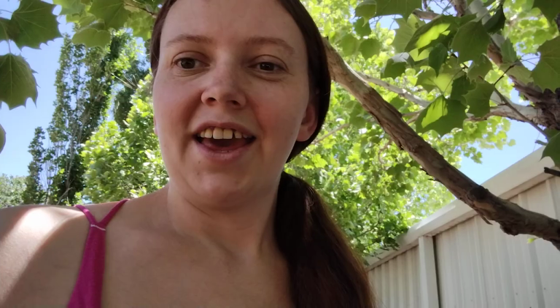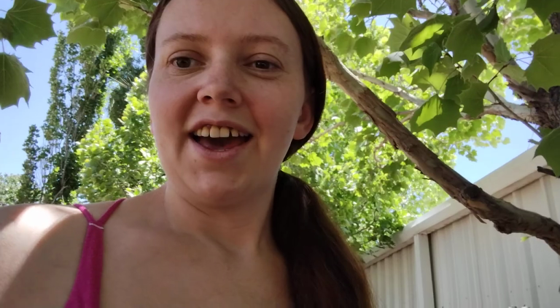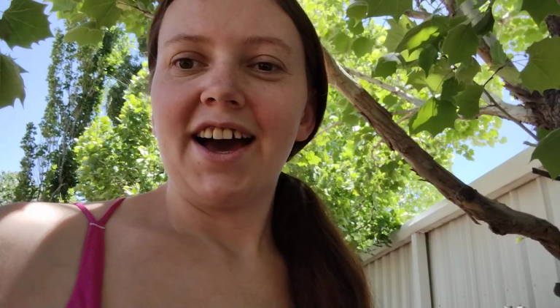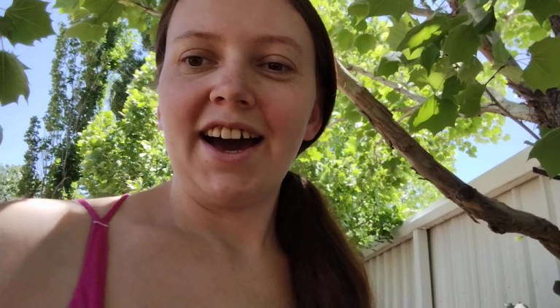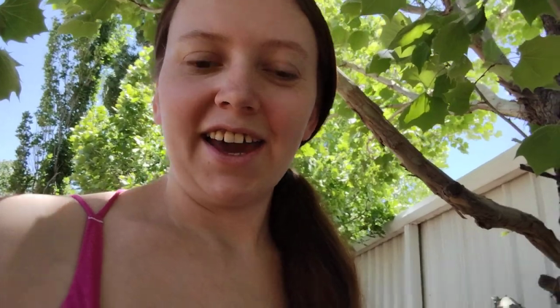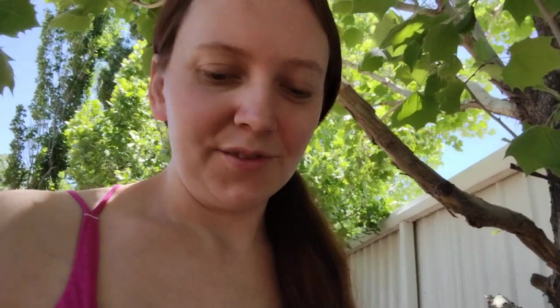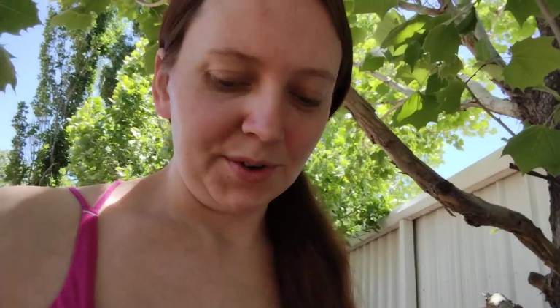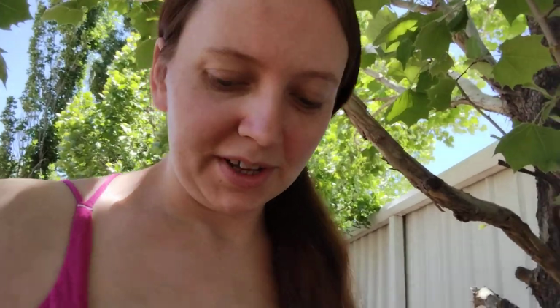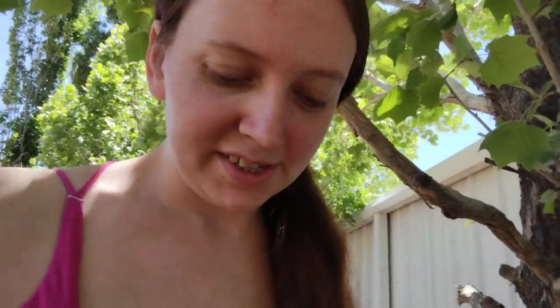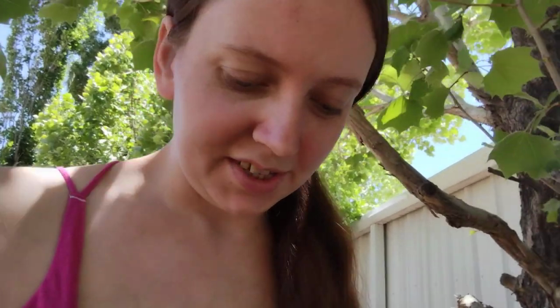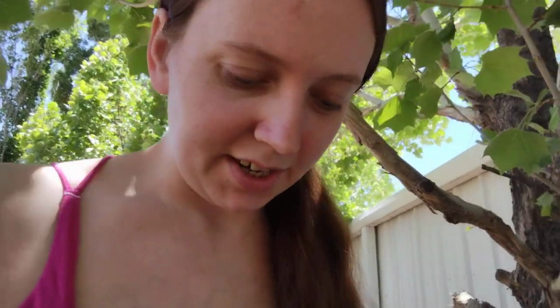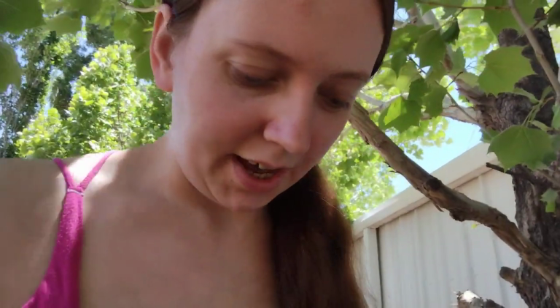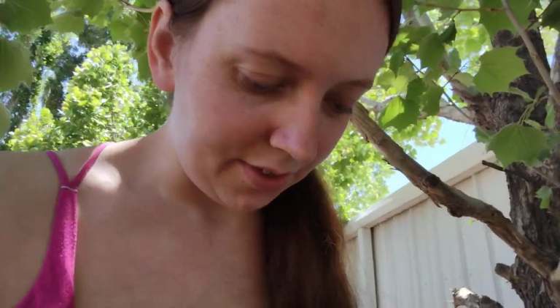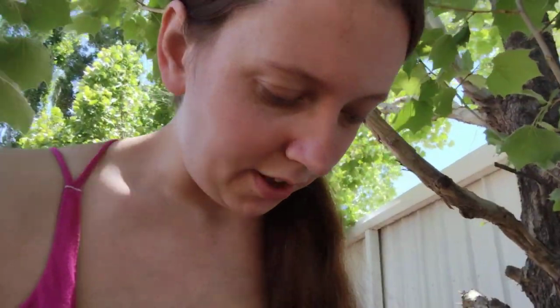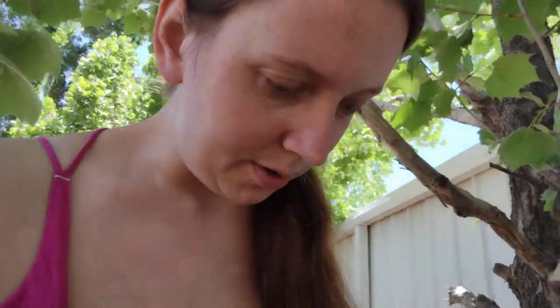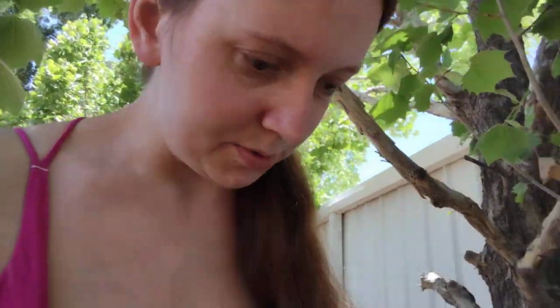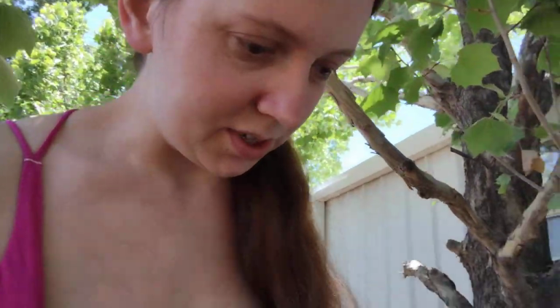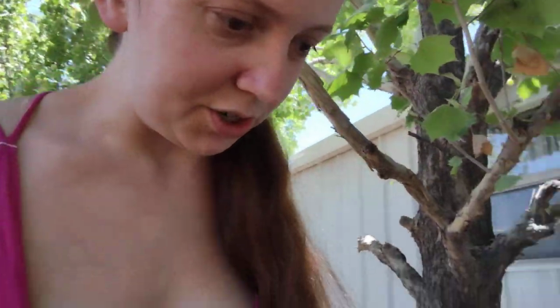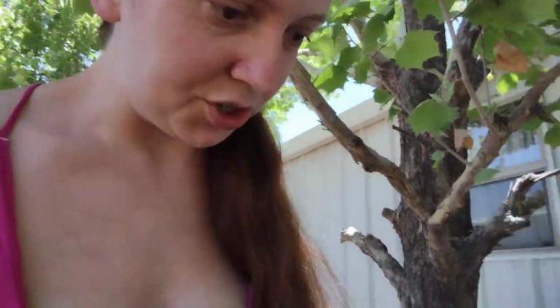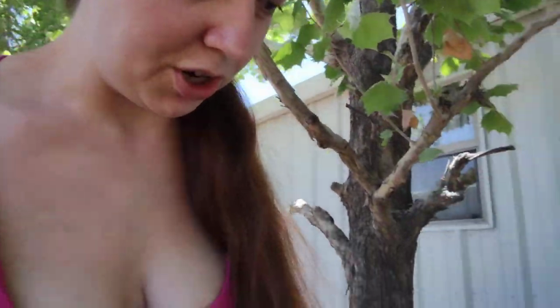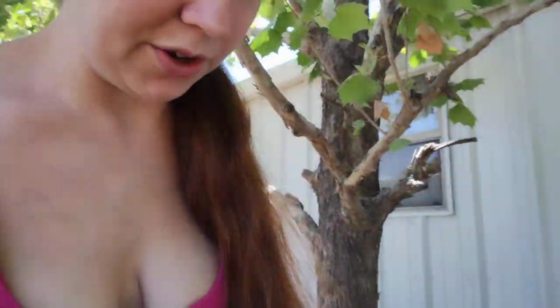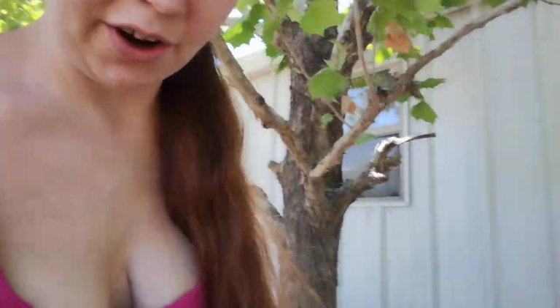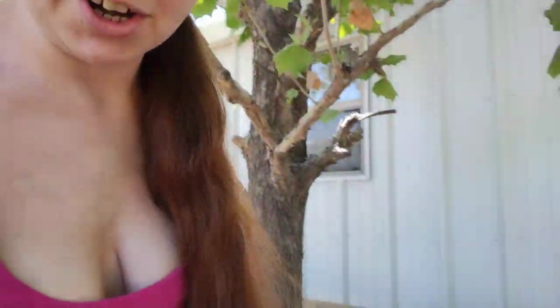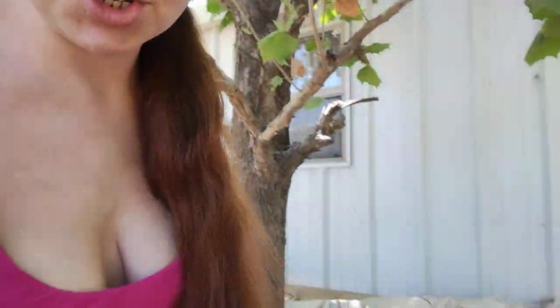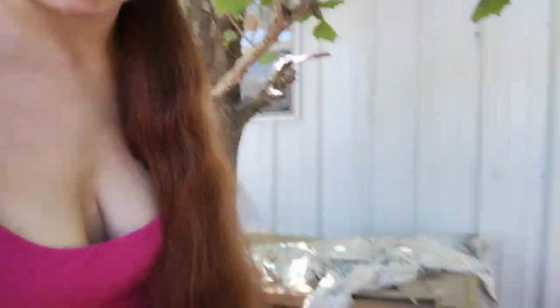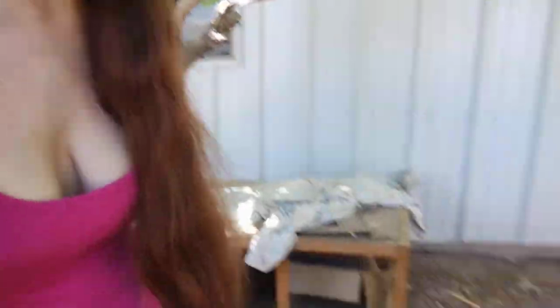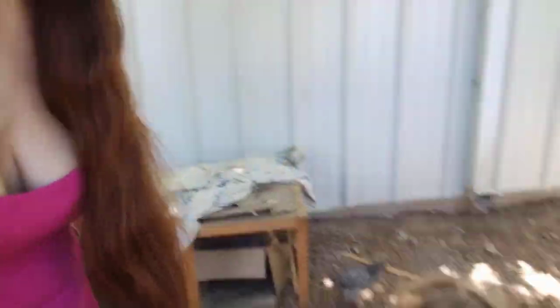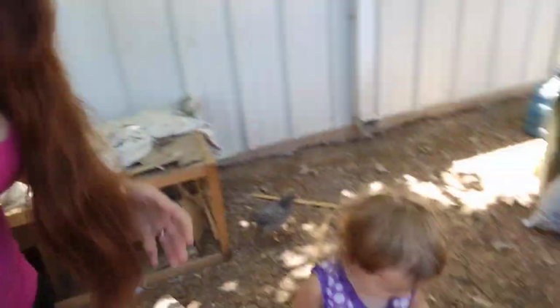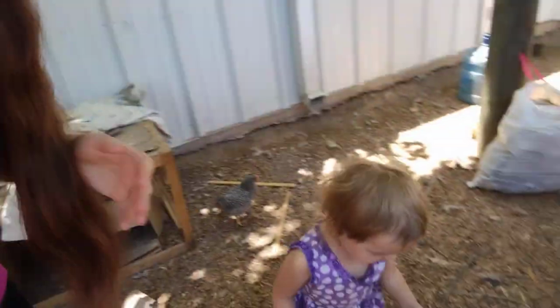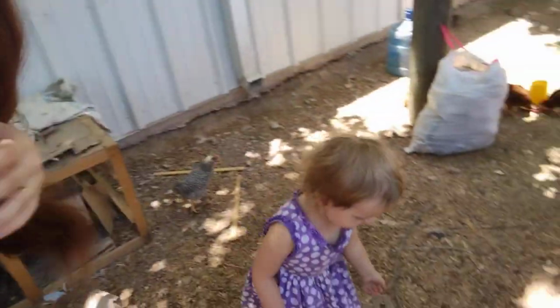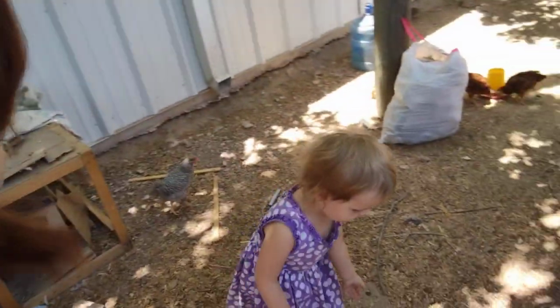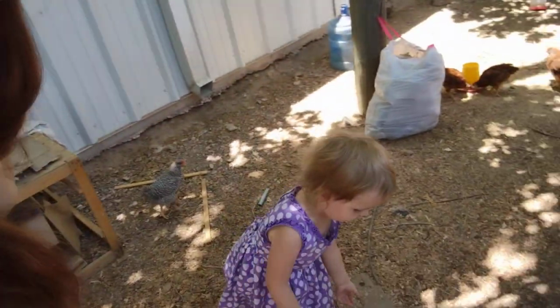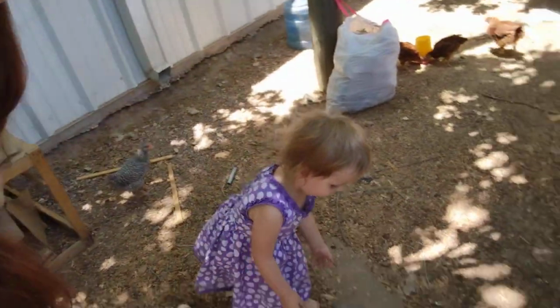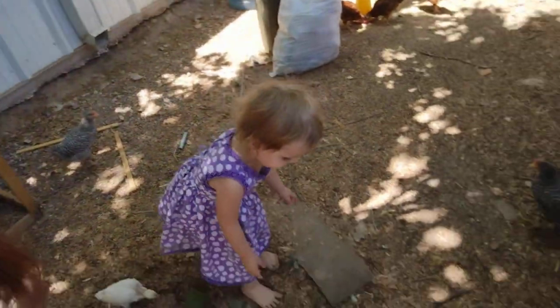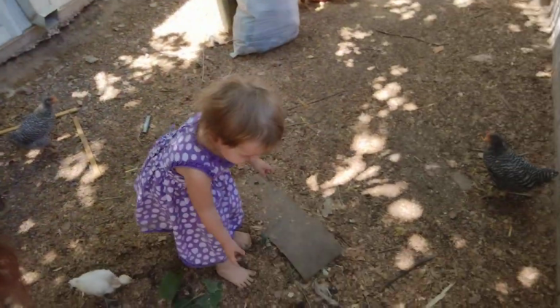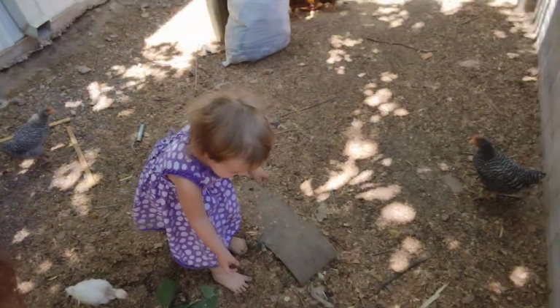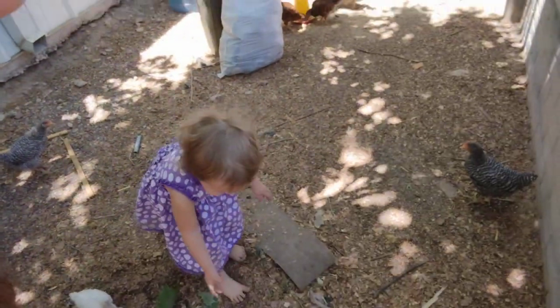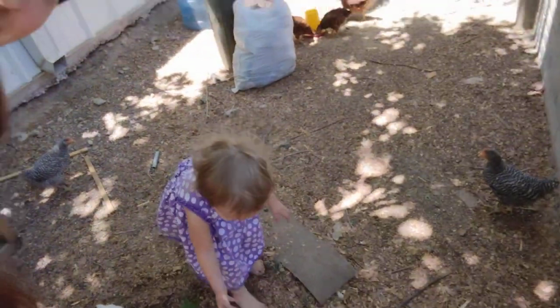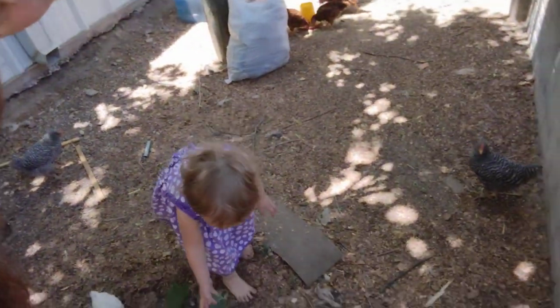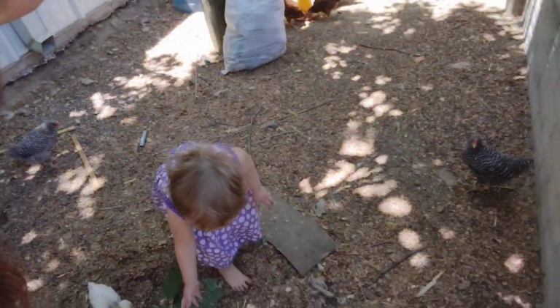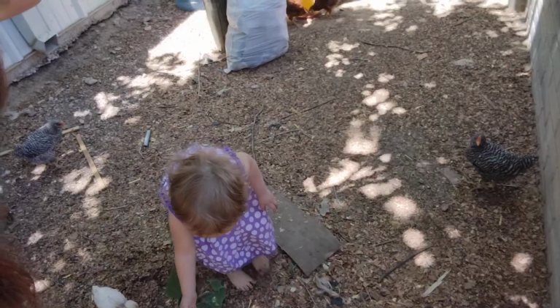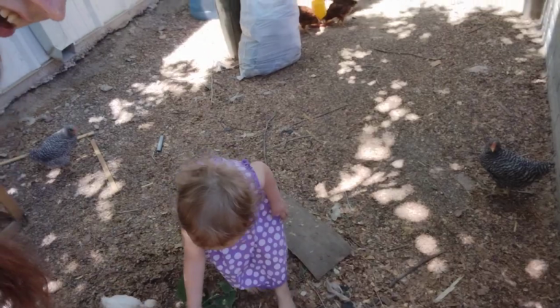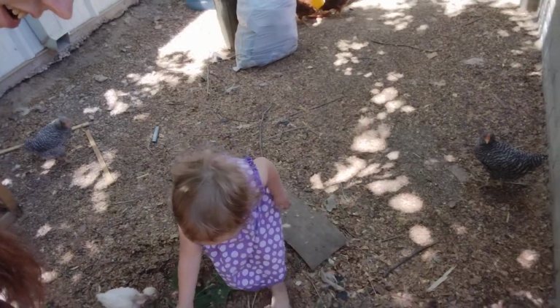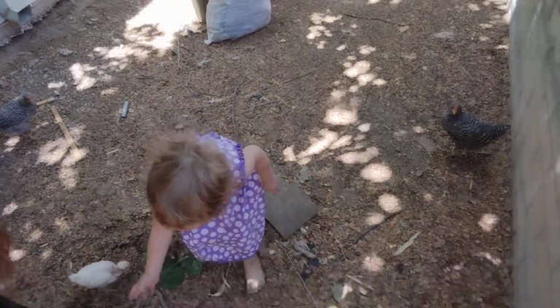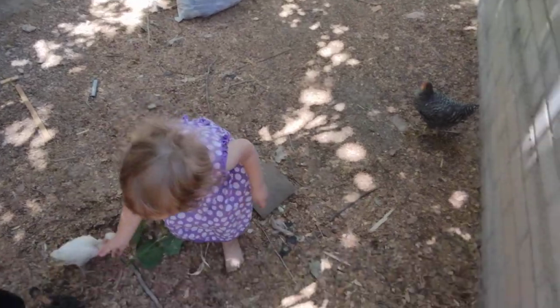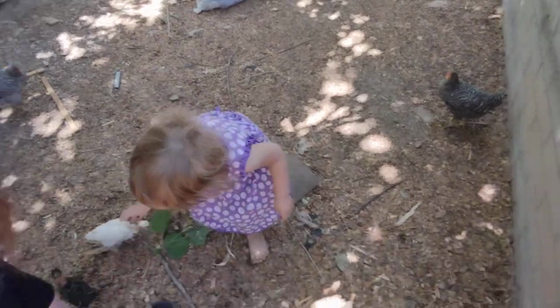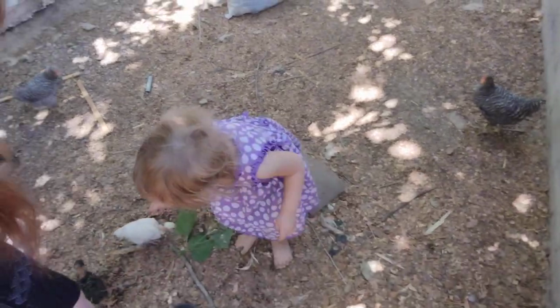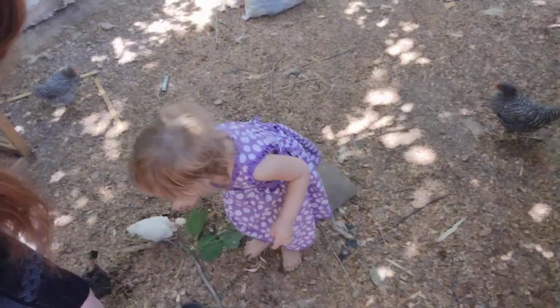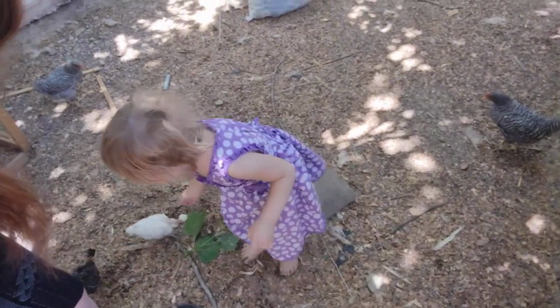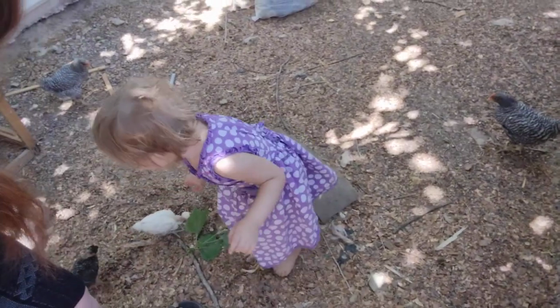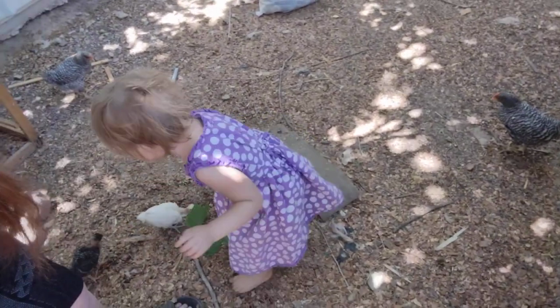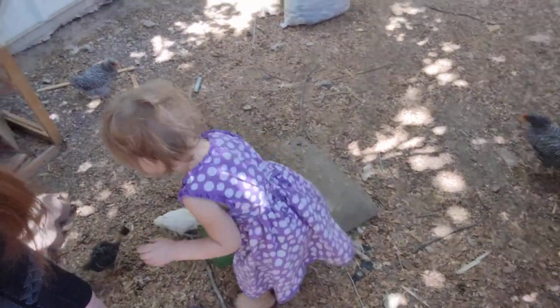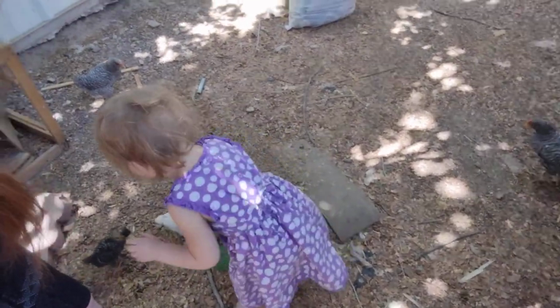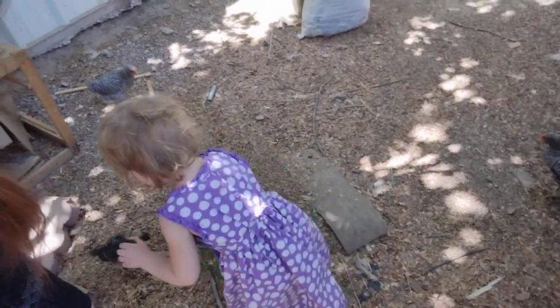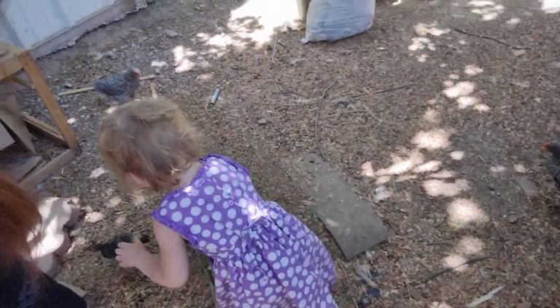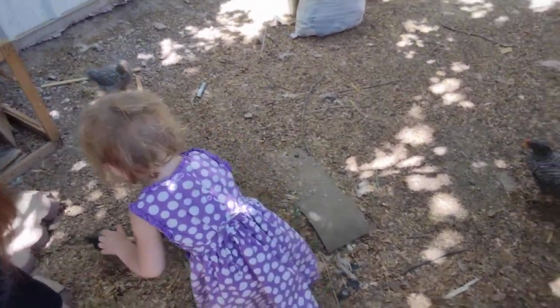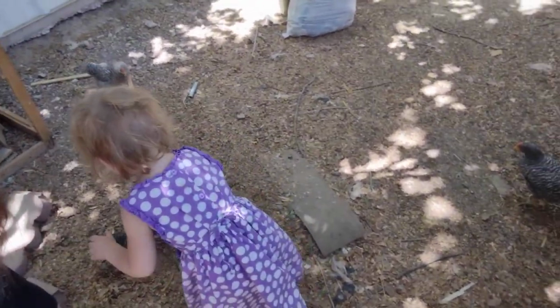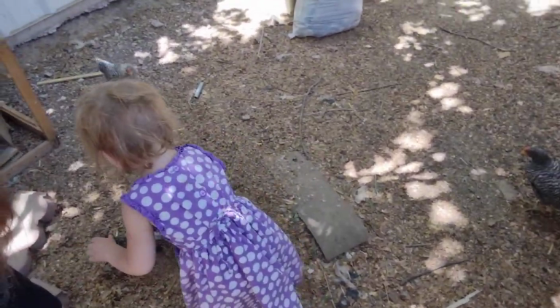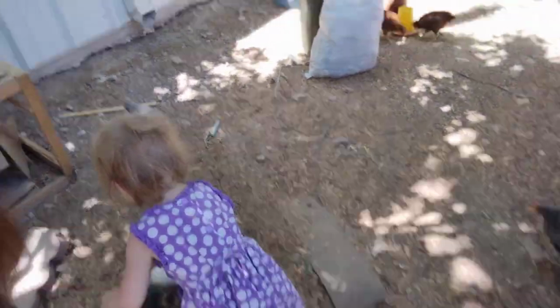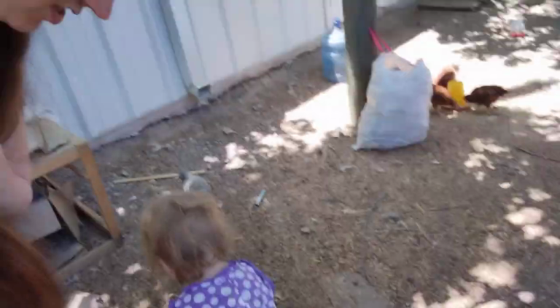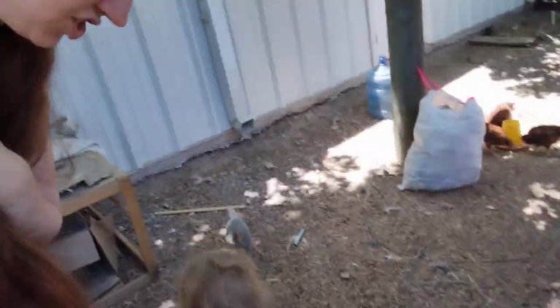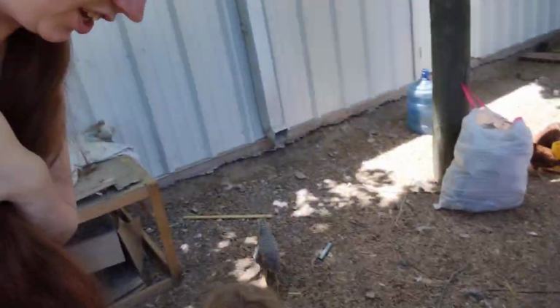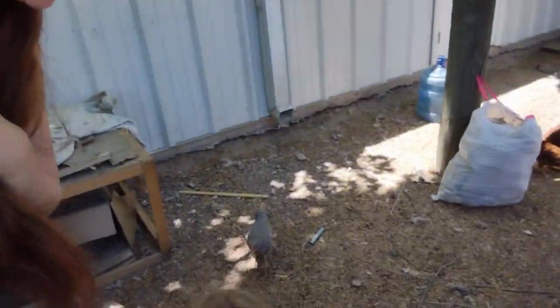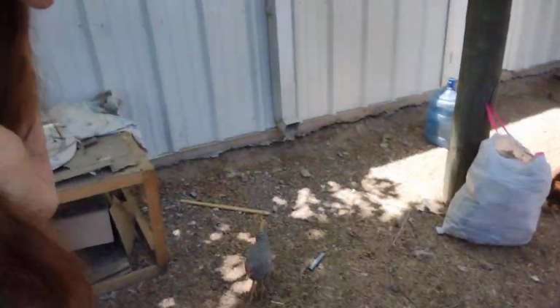Hi everyone. Today I thought I was going to show you our chickens. Kendra loves, loves, loves the chickens.